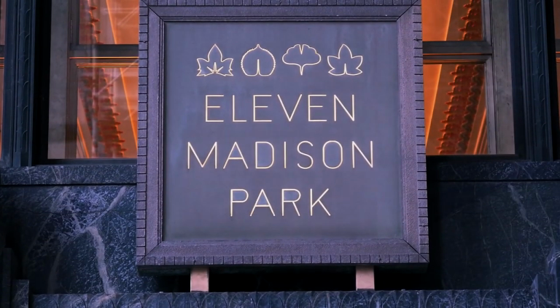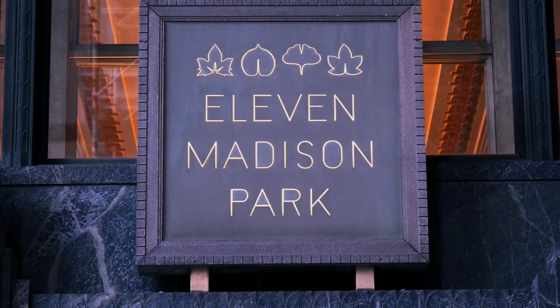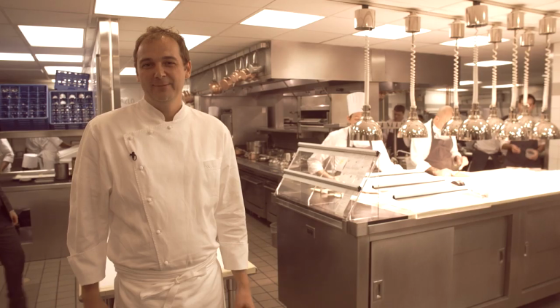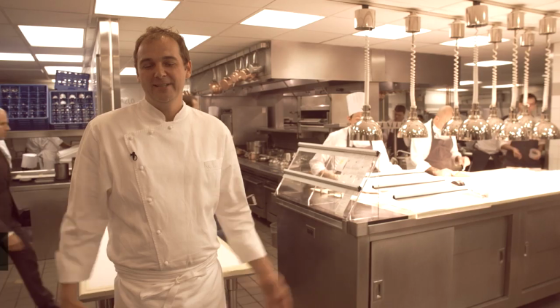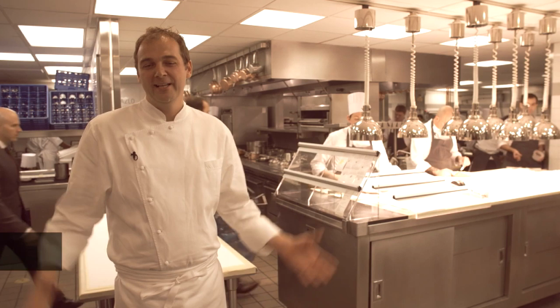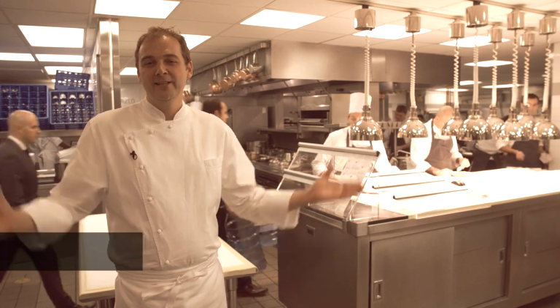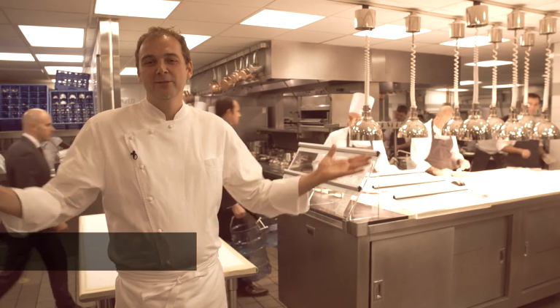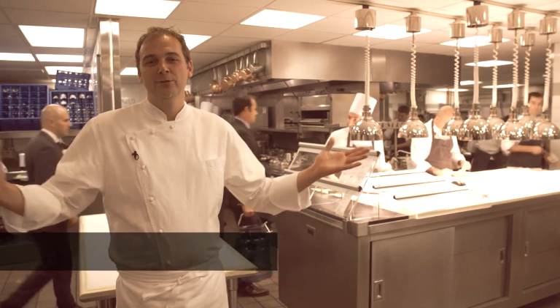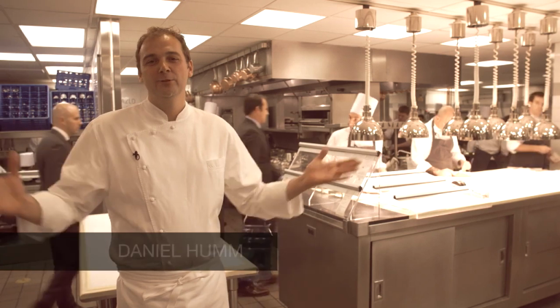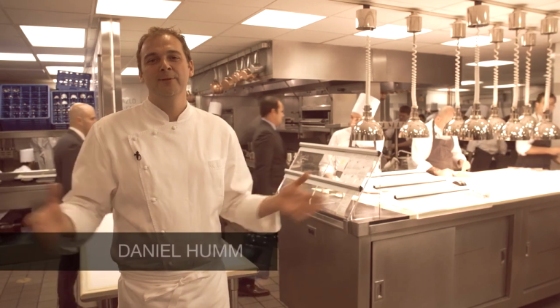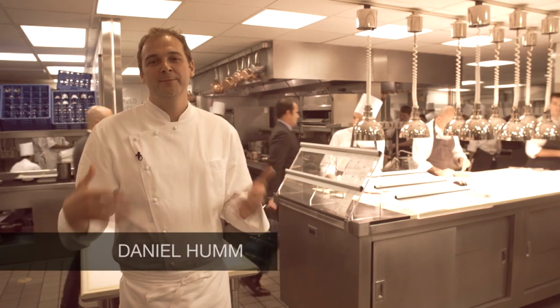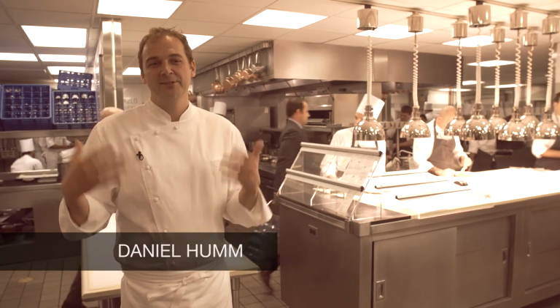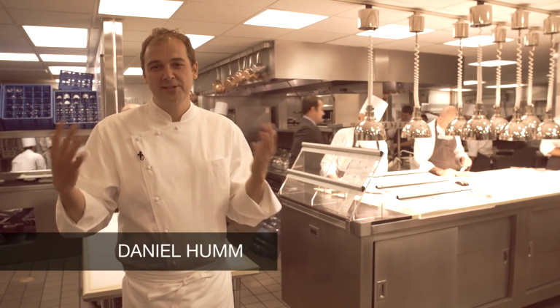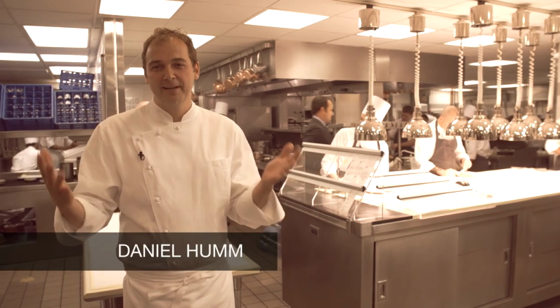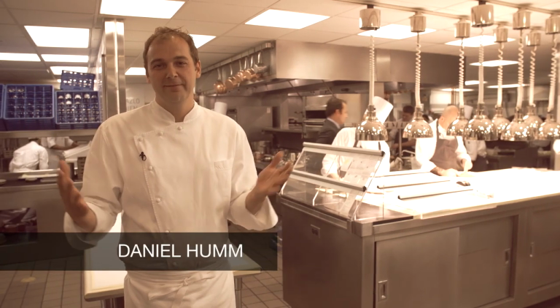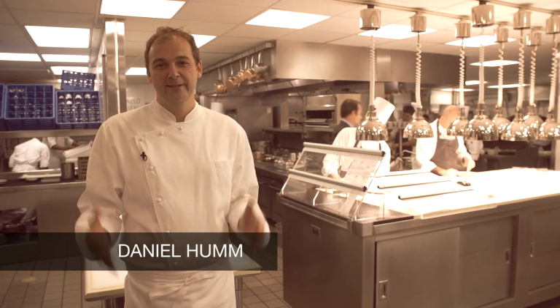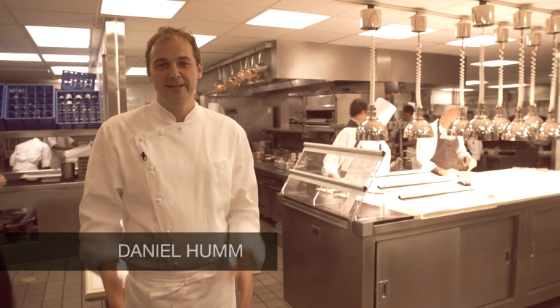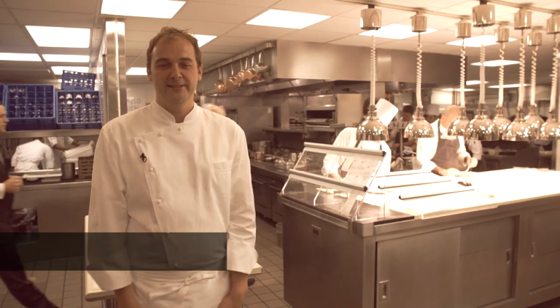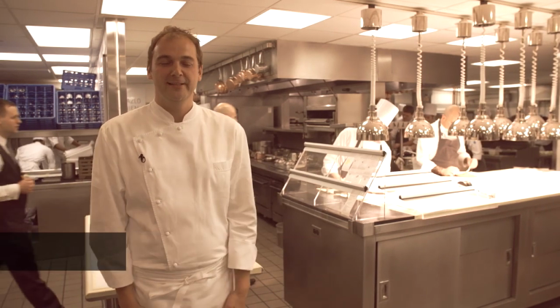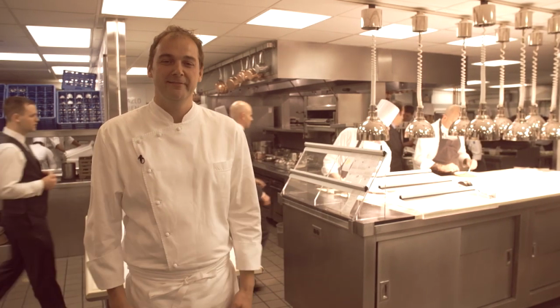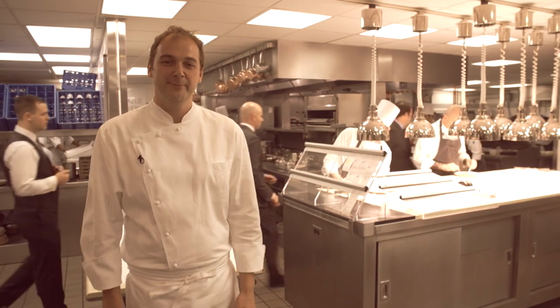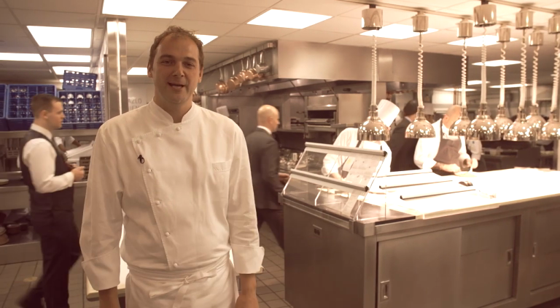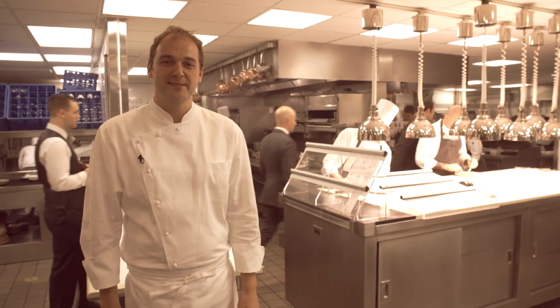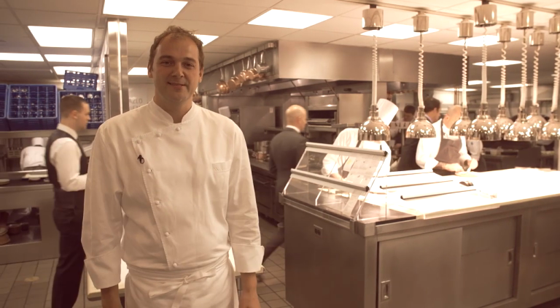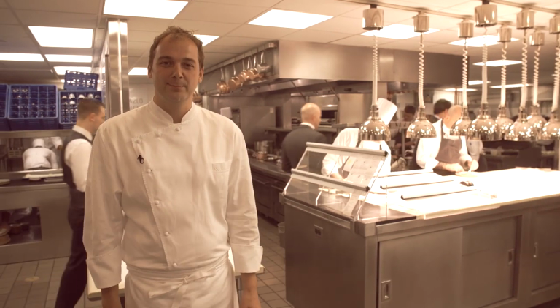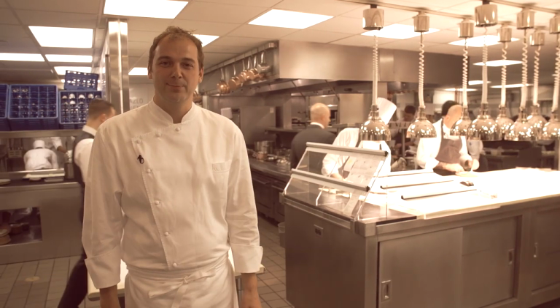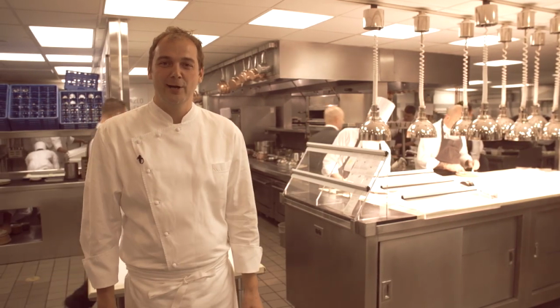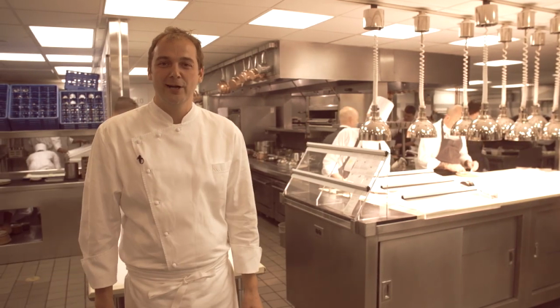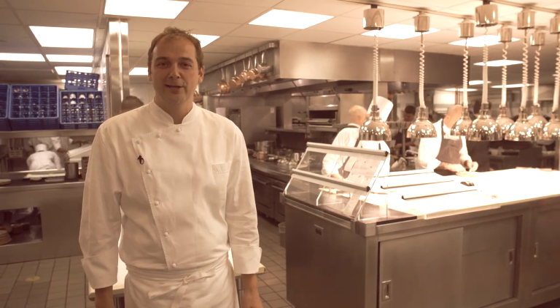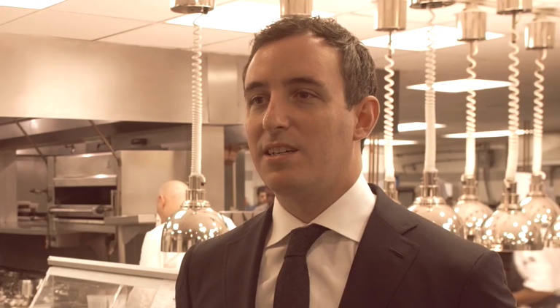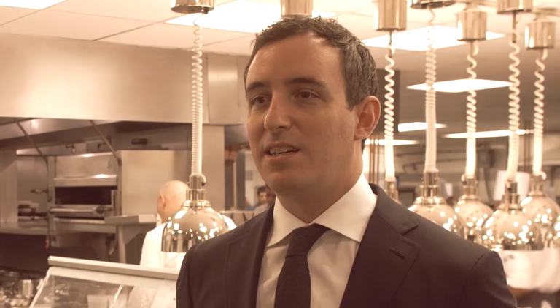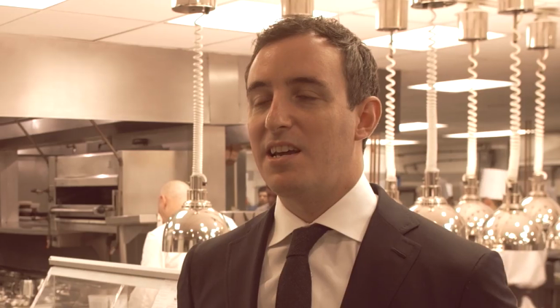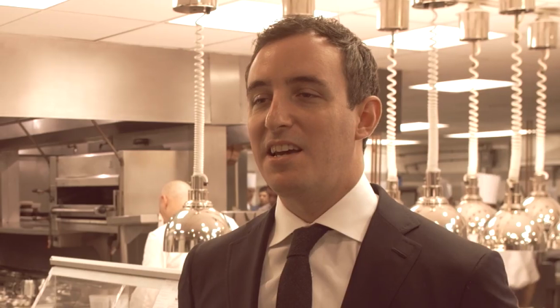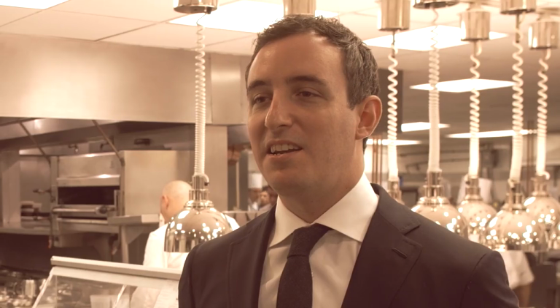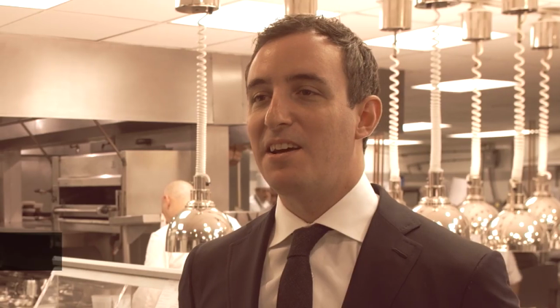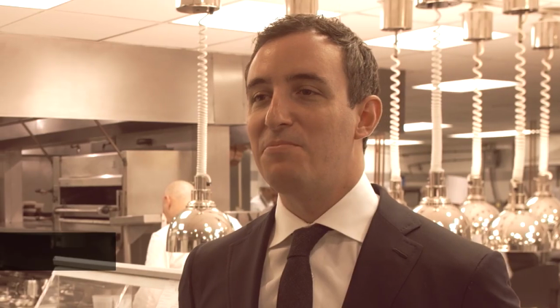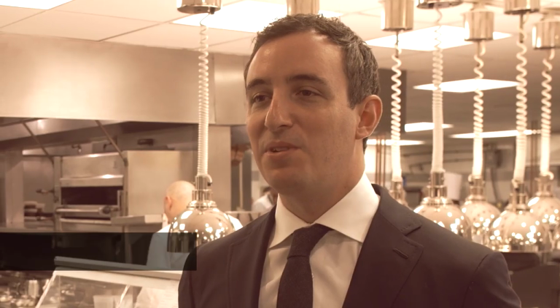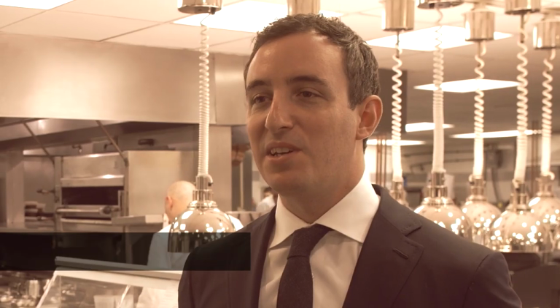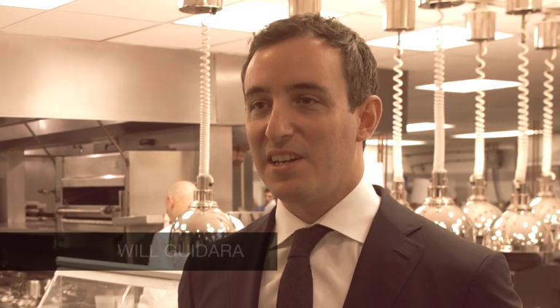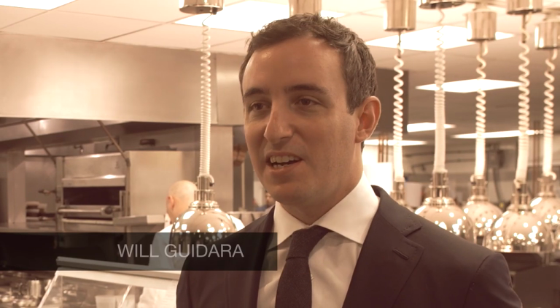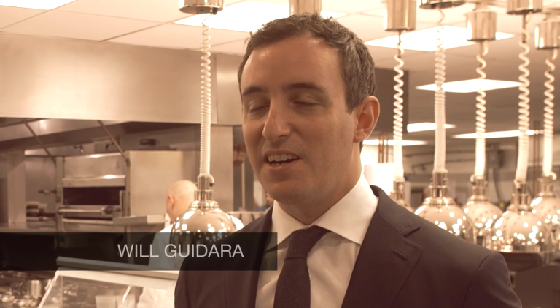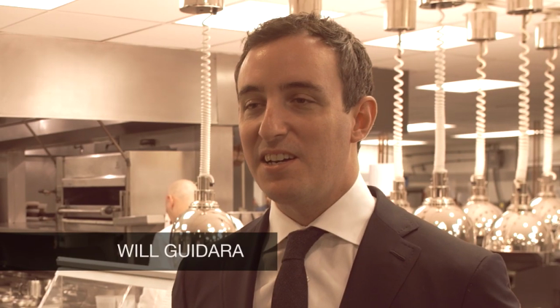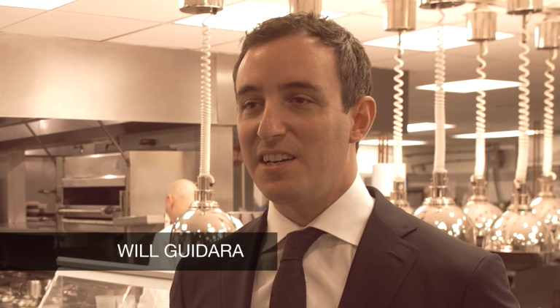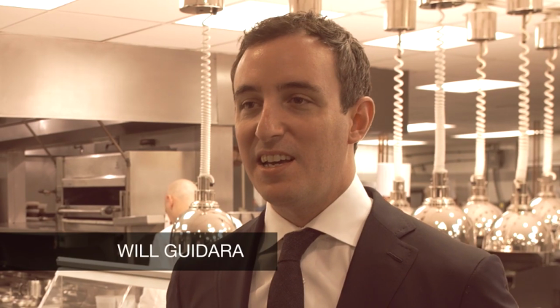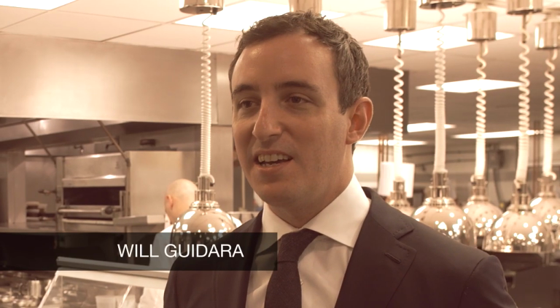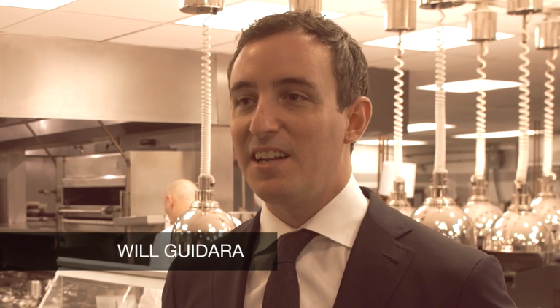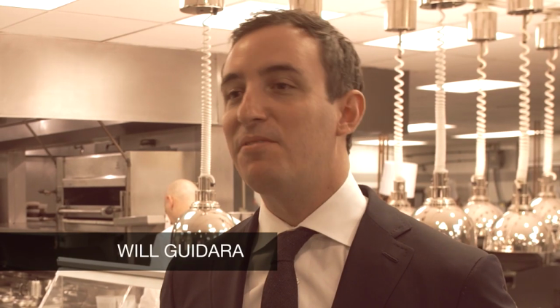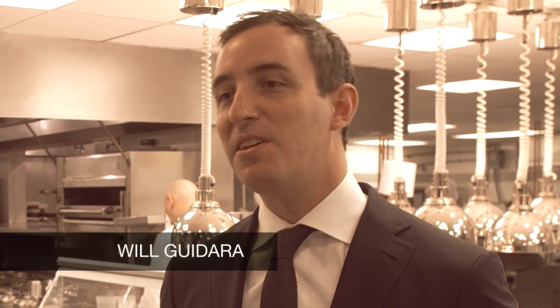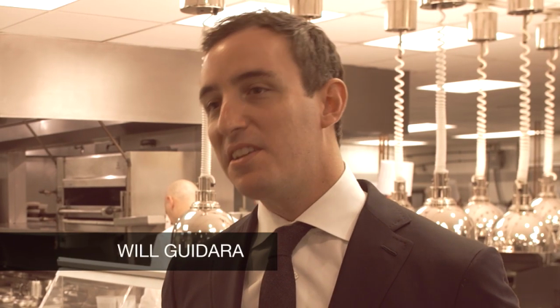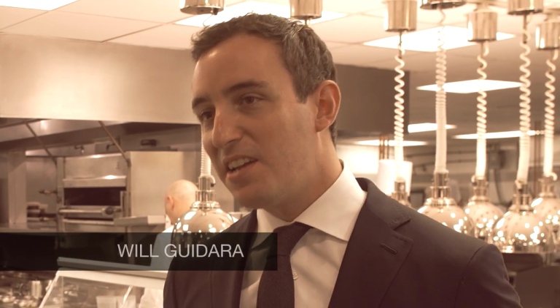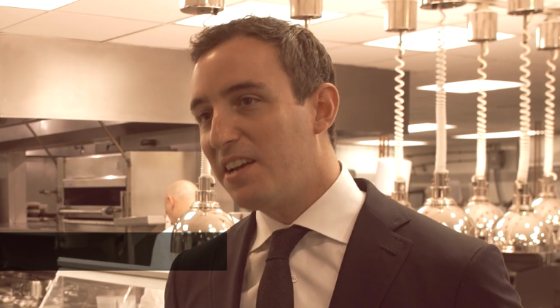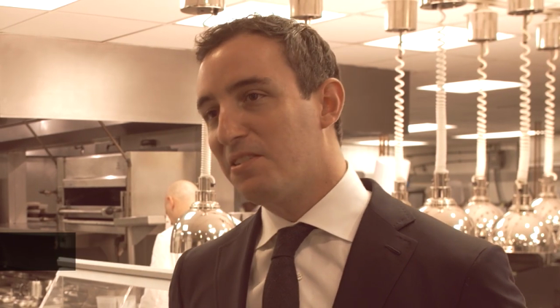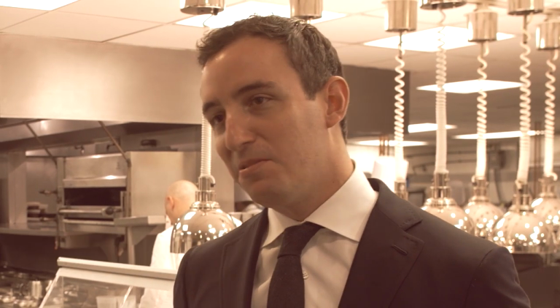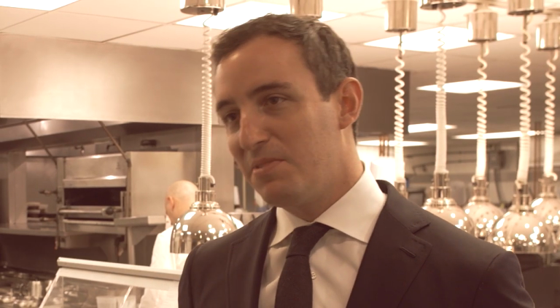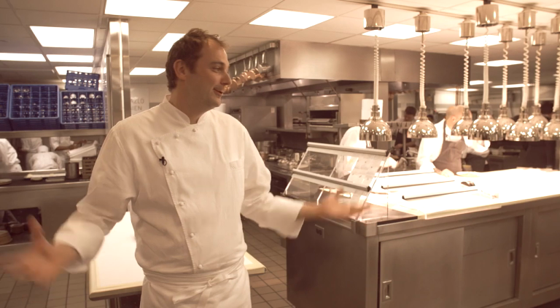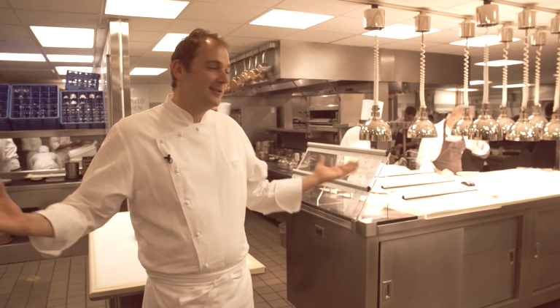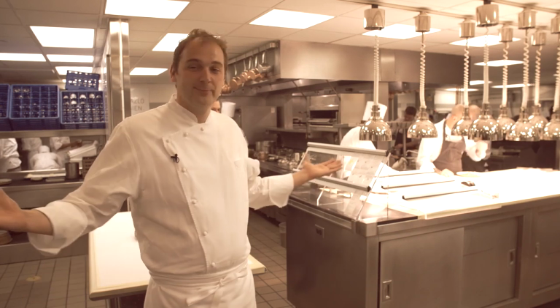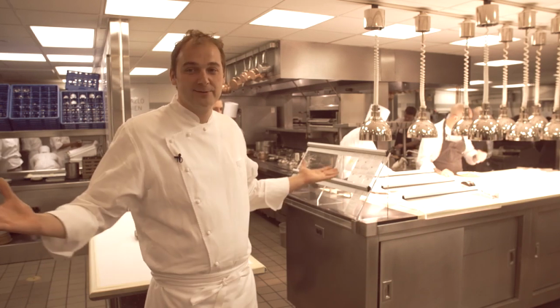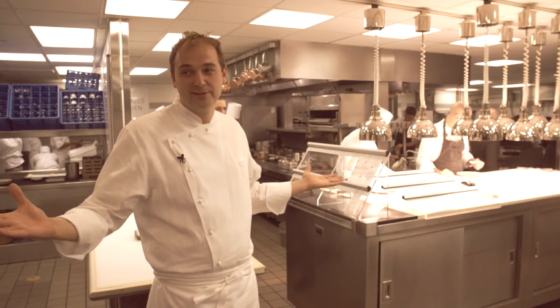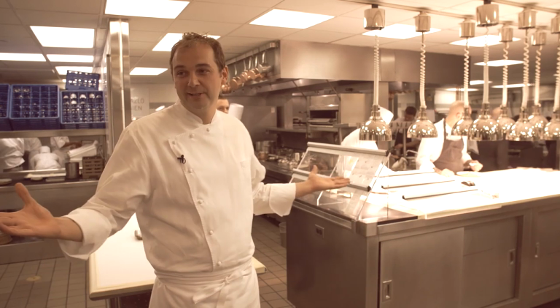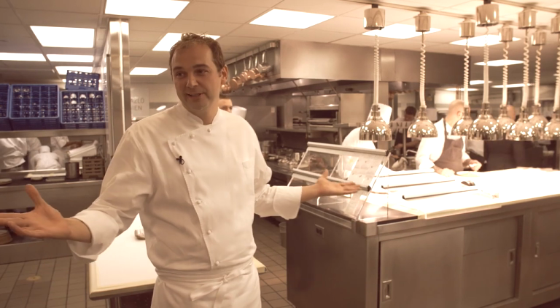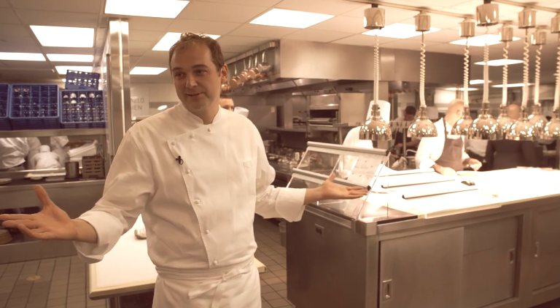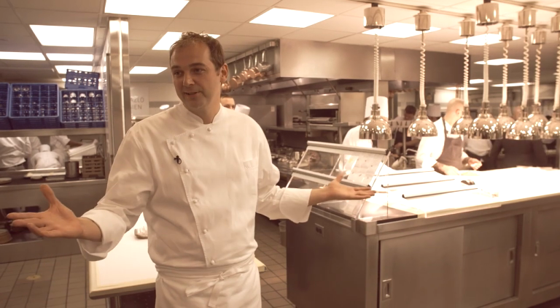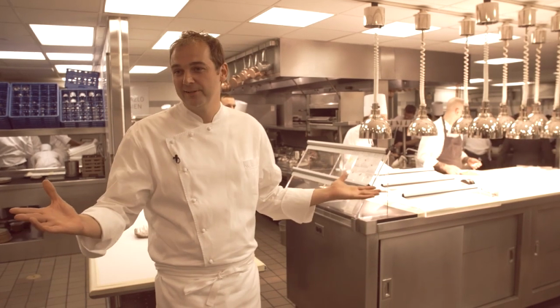I'm Daniel Holm. I'm the chef here at 11 Madison Park. And I'm Will Guderra and I run the dining room. Welcome to the kitchen.